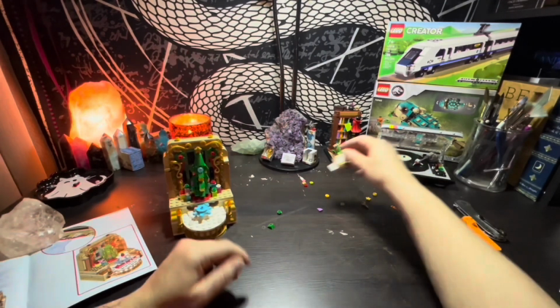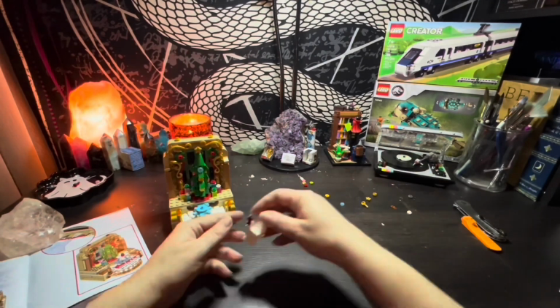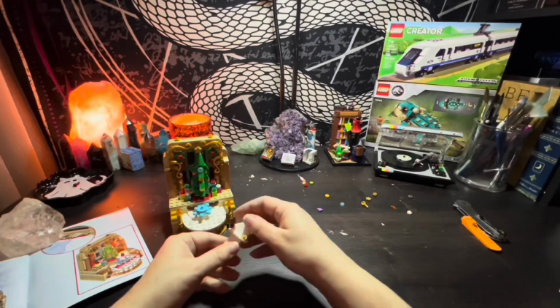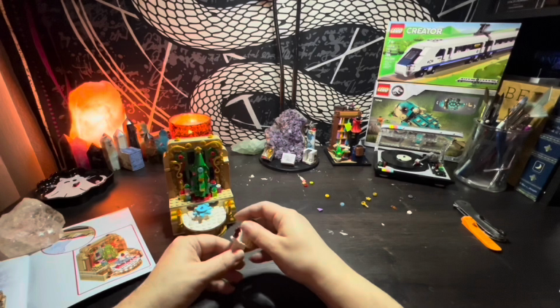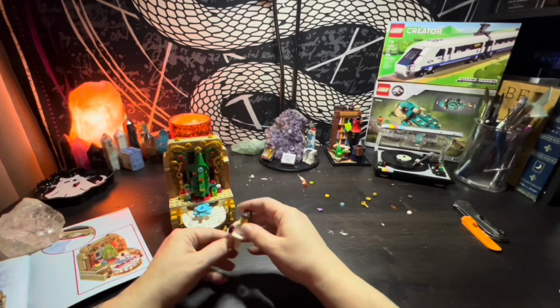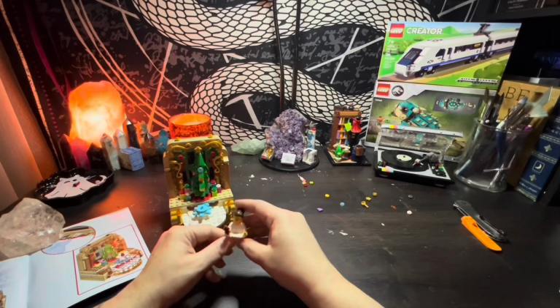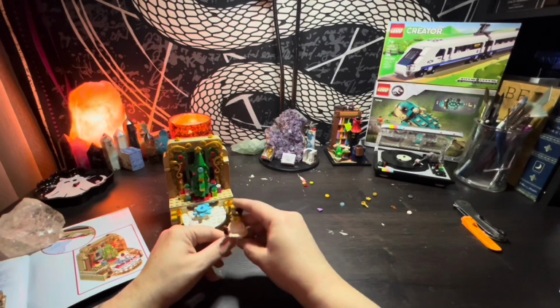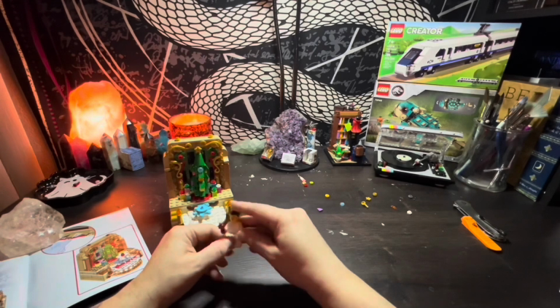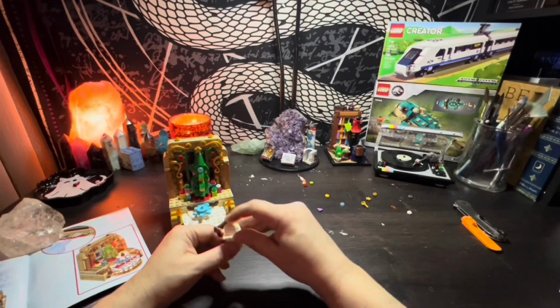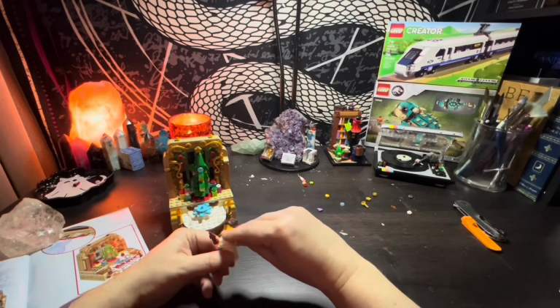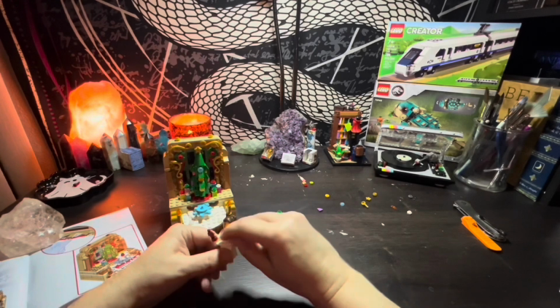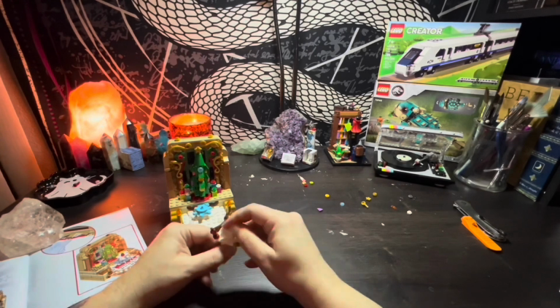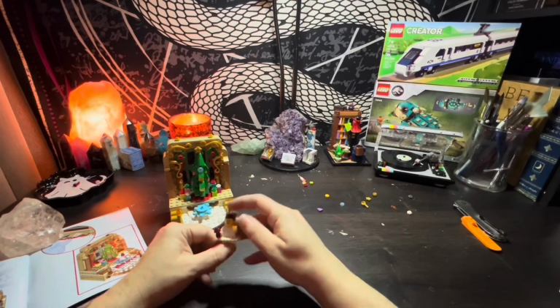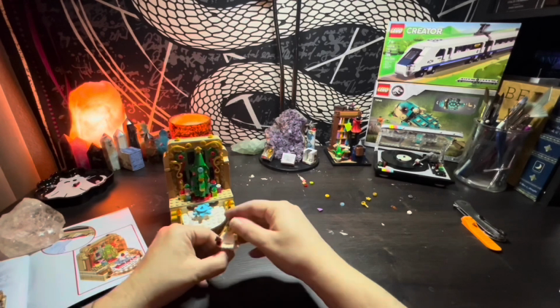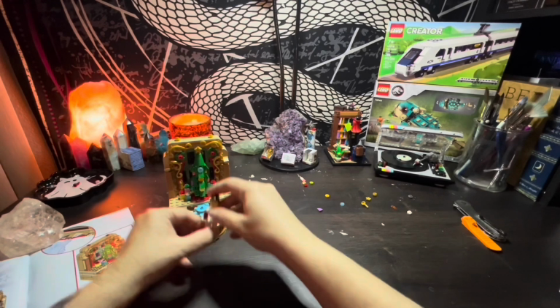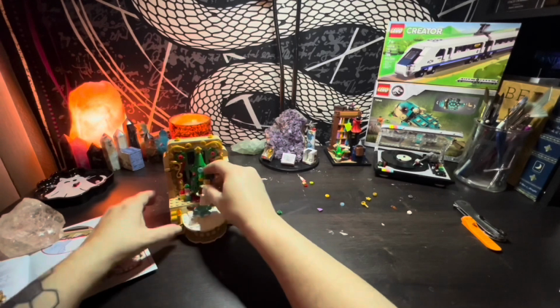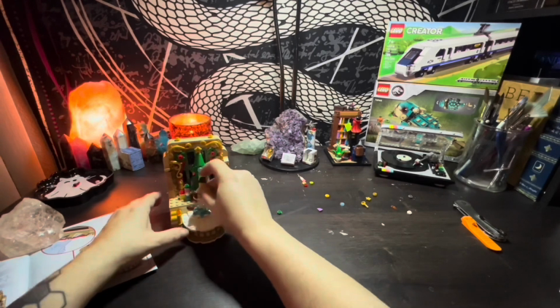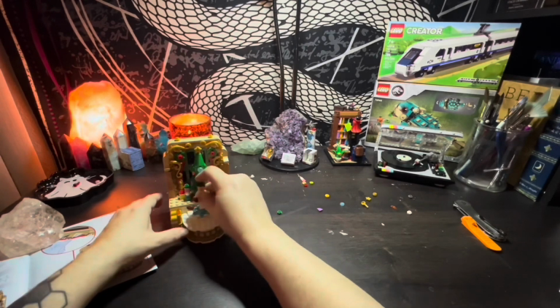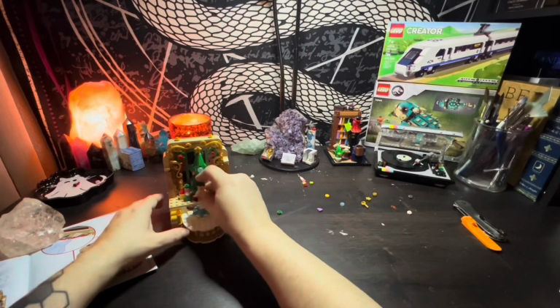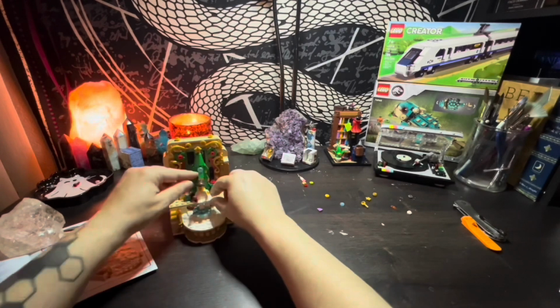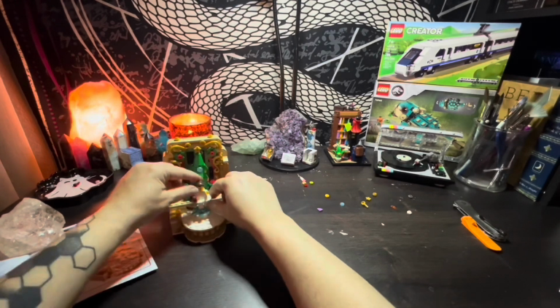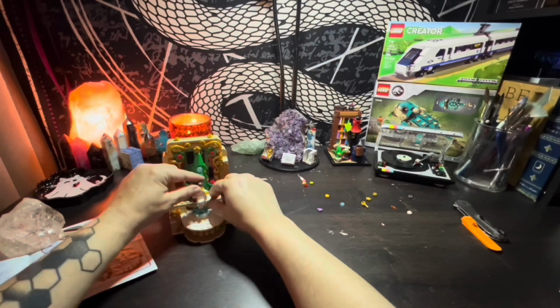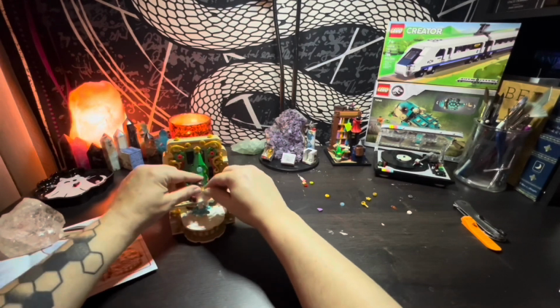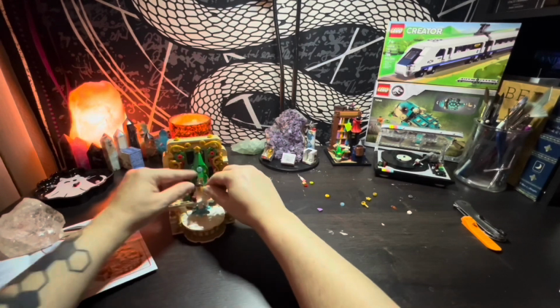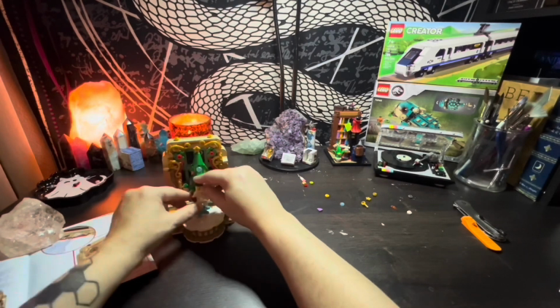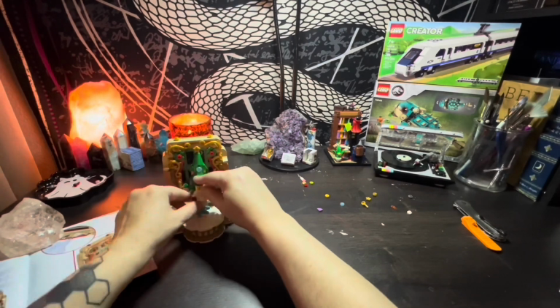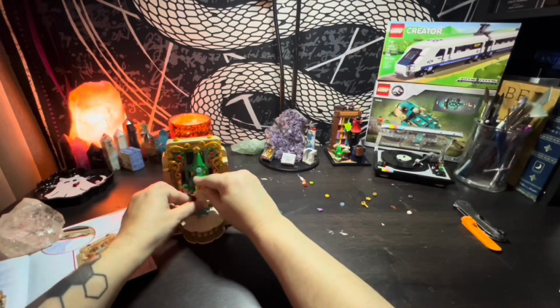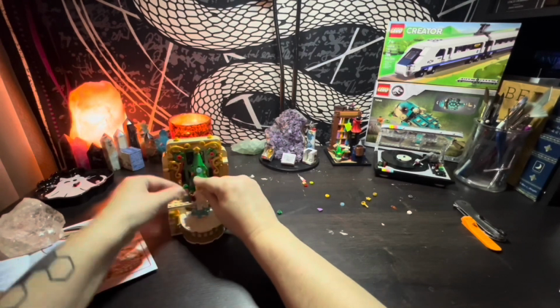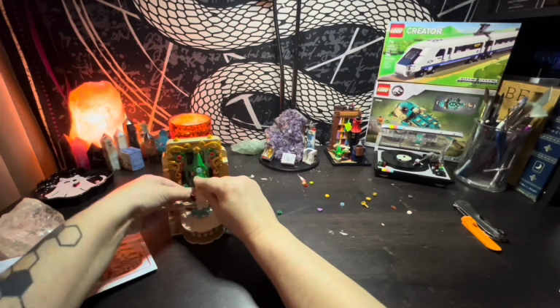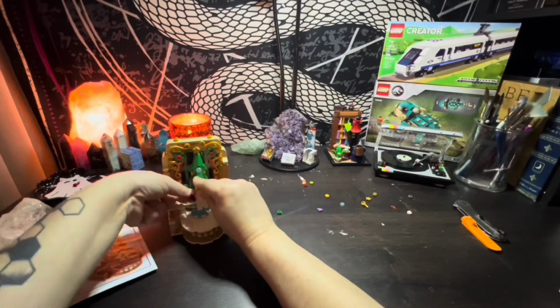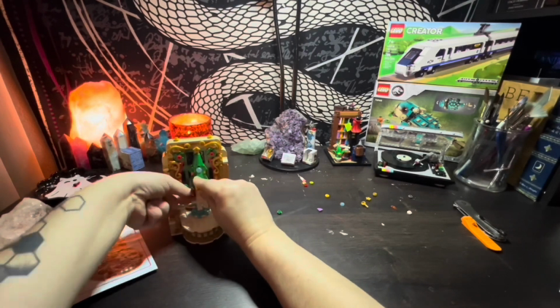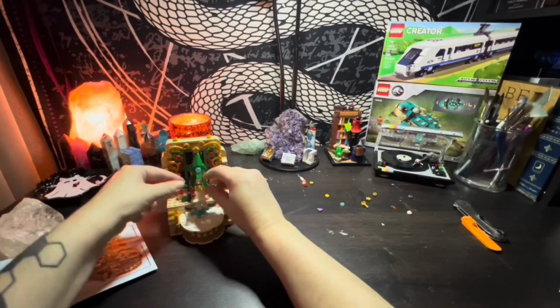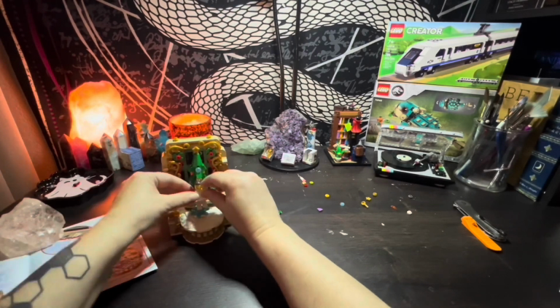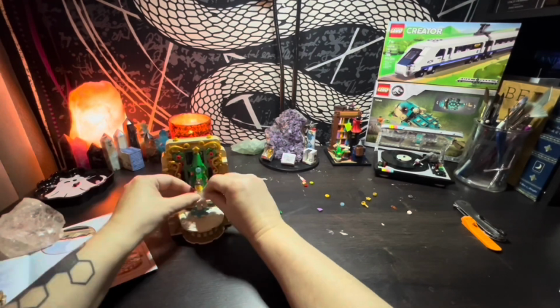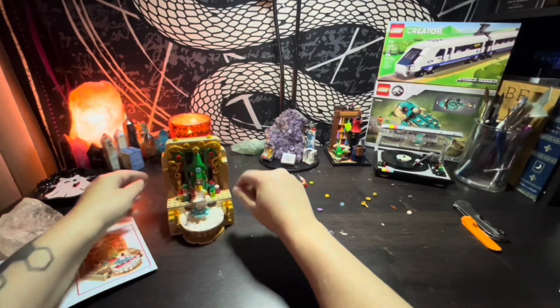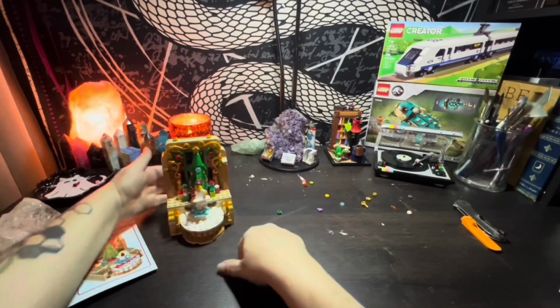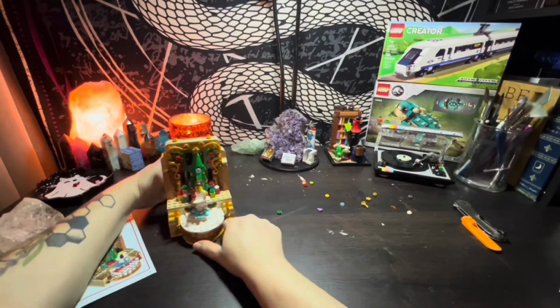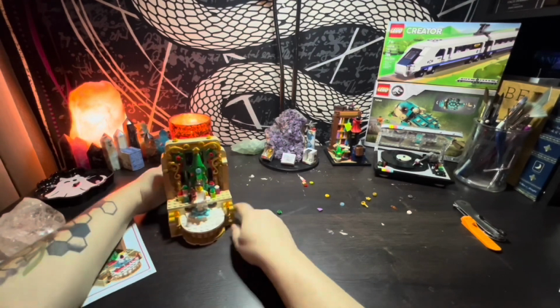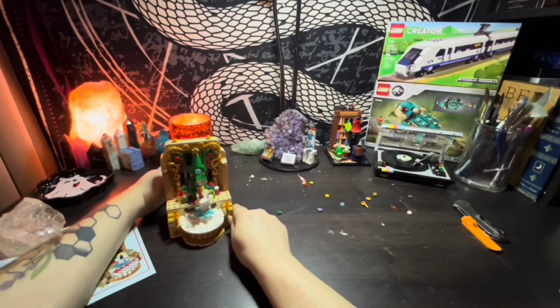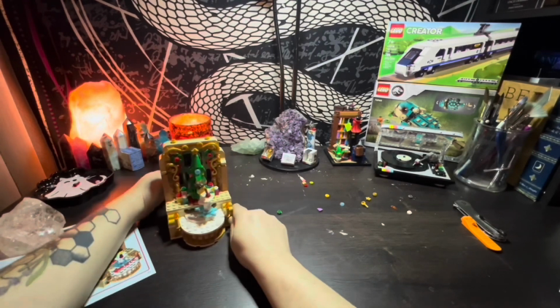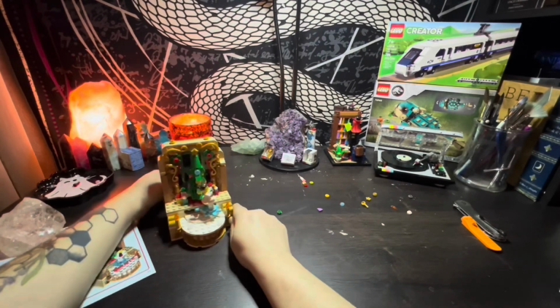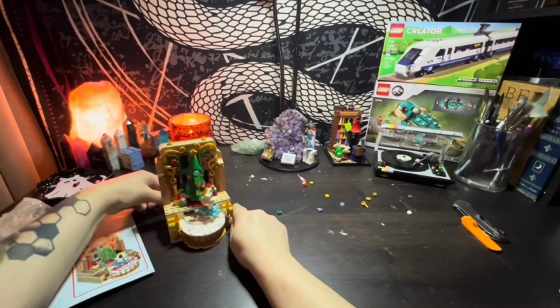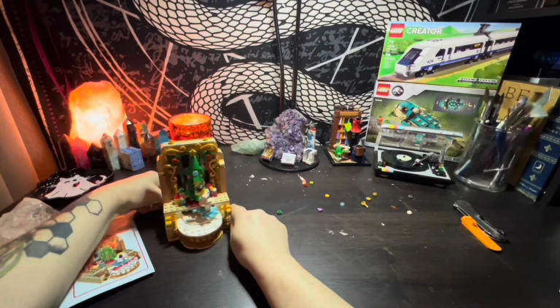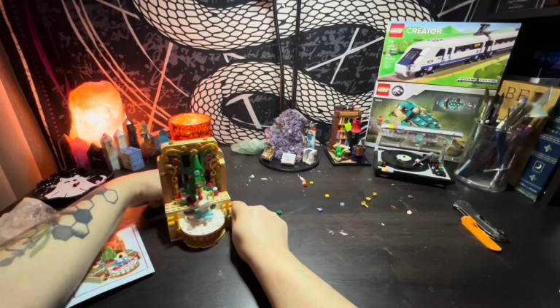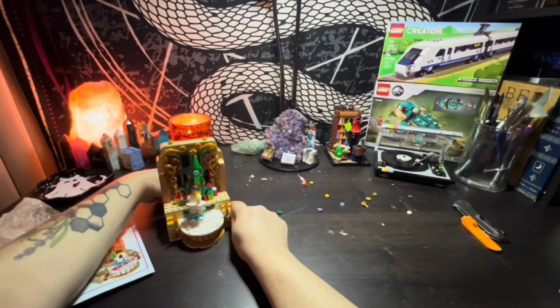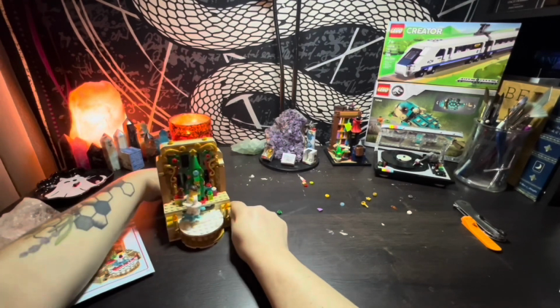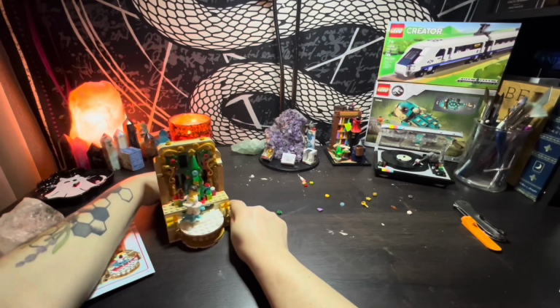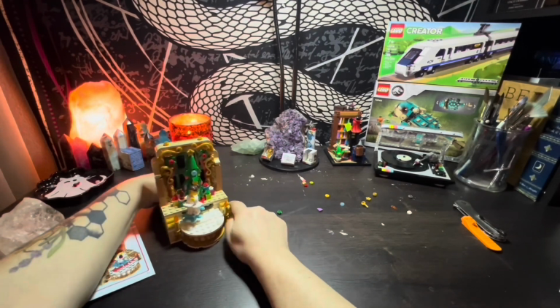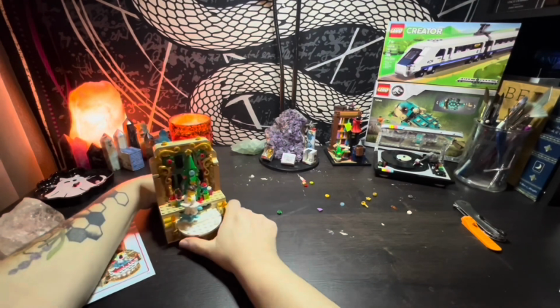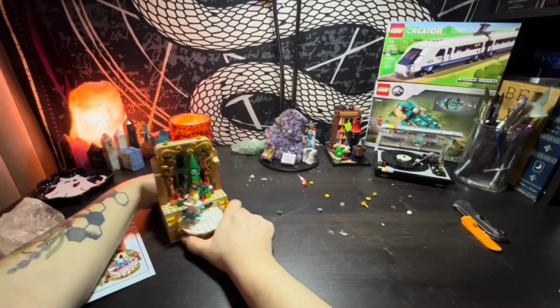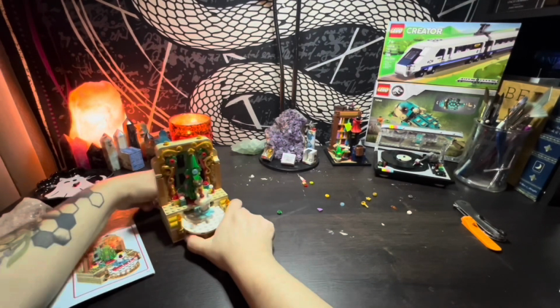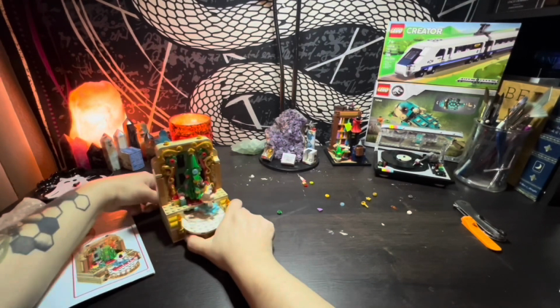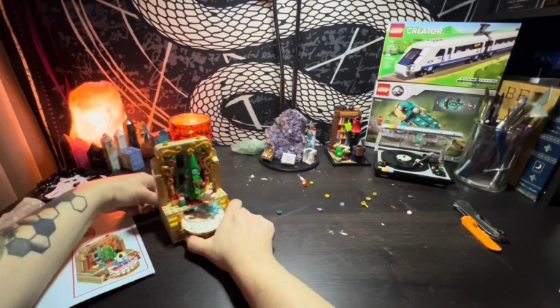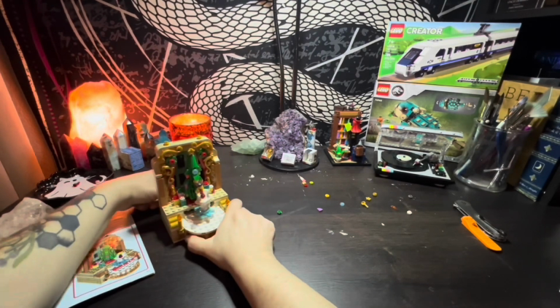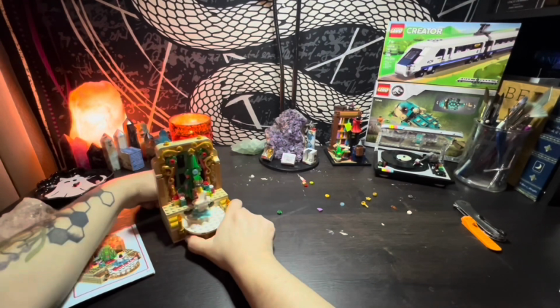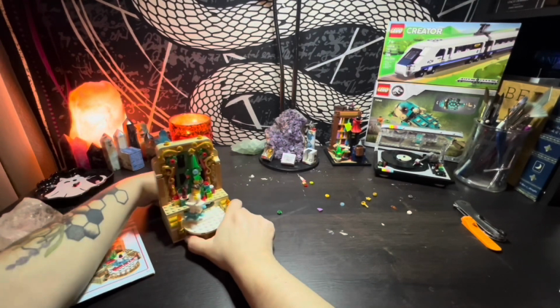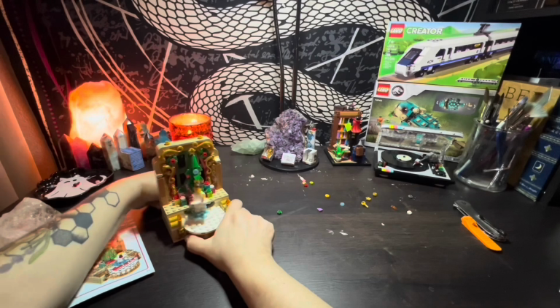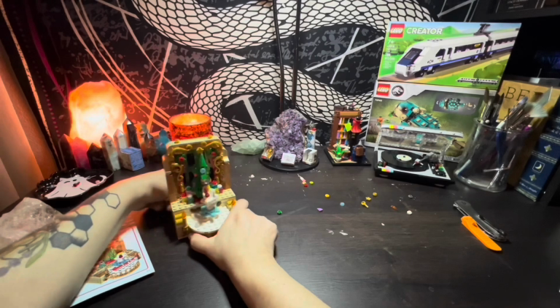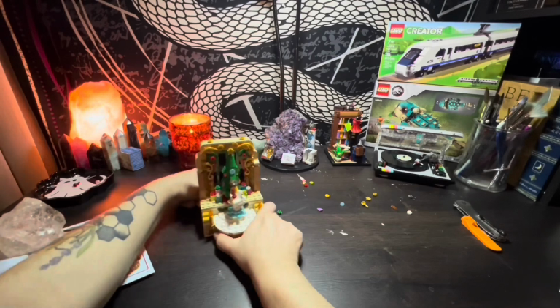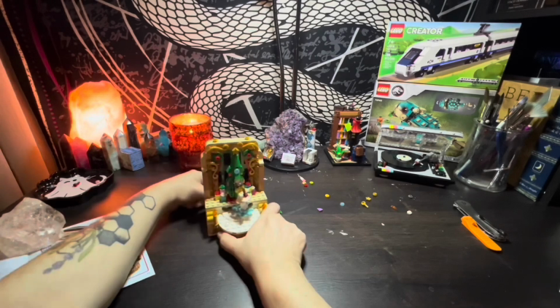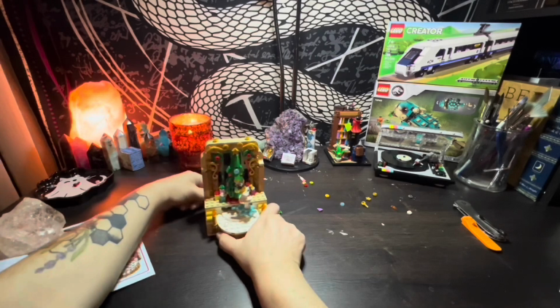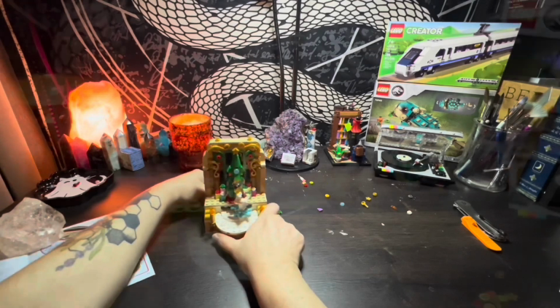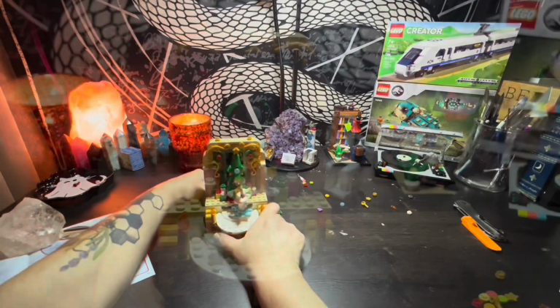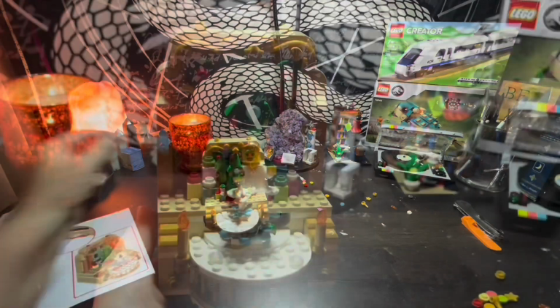Until then, guys, I'll see you next time. Thanks for stopping by. This has been me, Mombricks. Check out these photos of the final build.